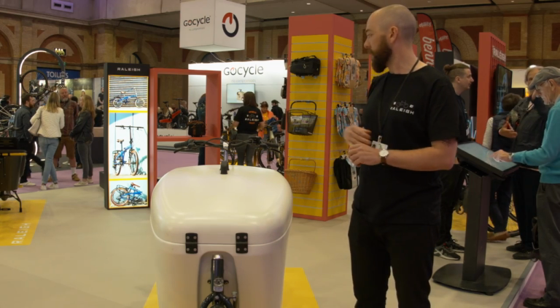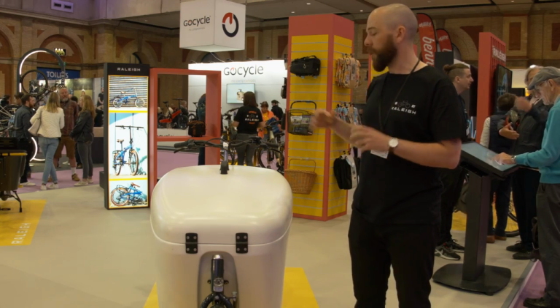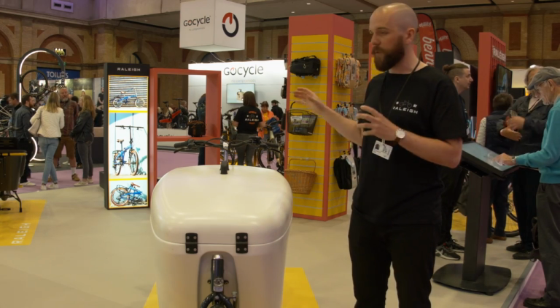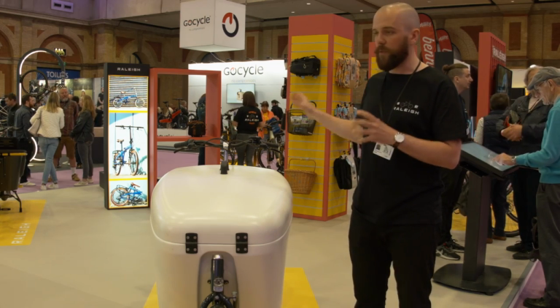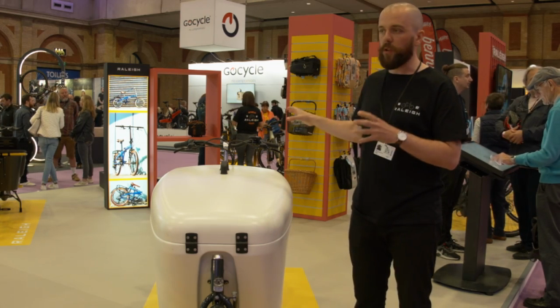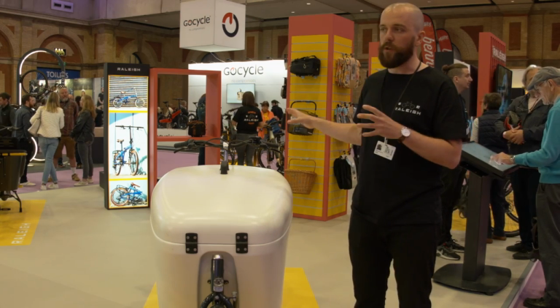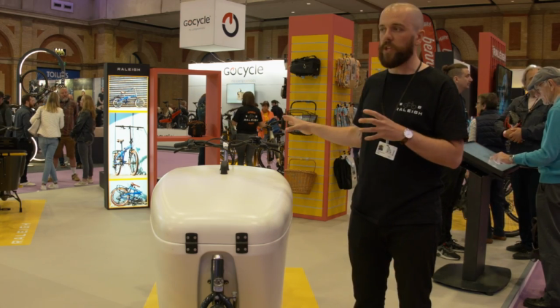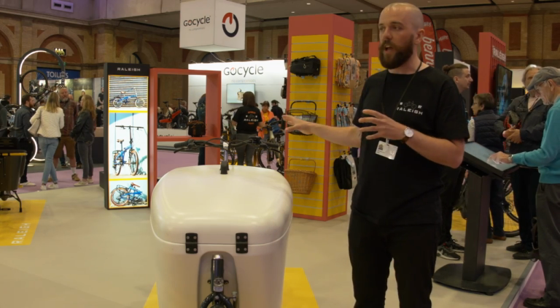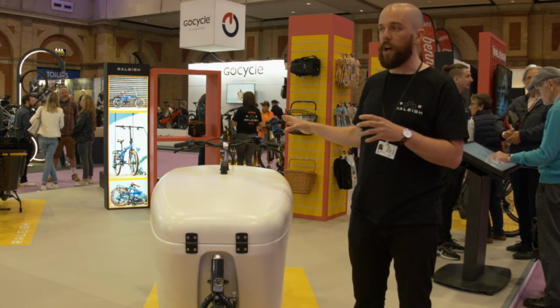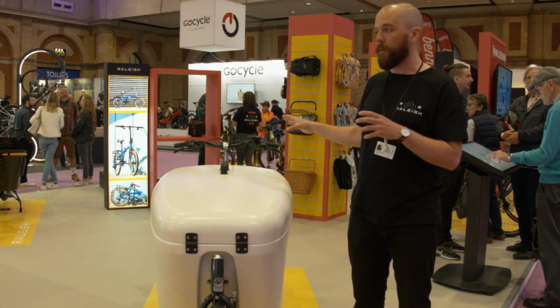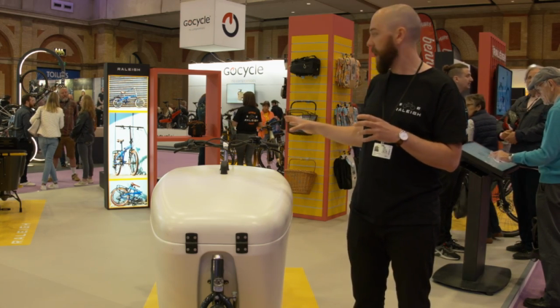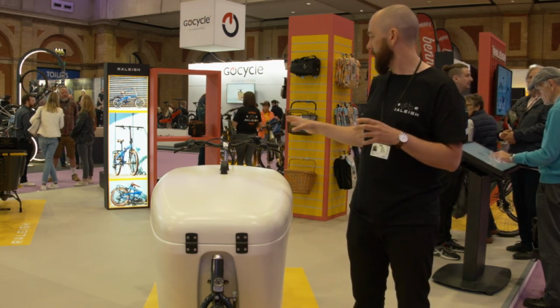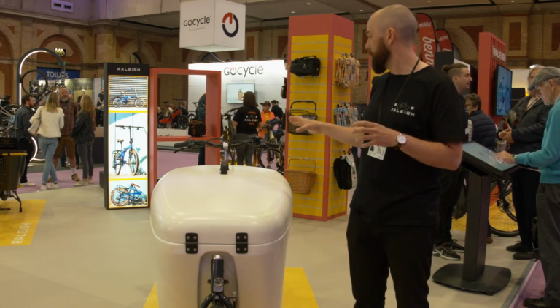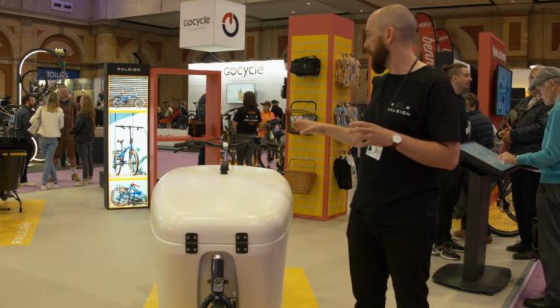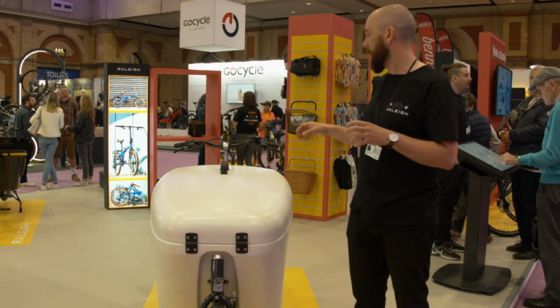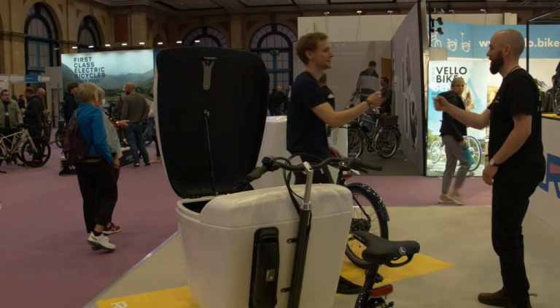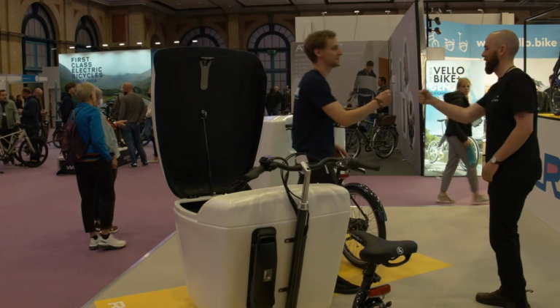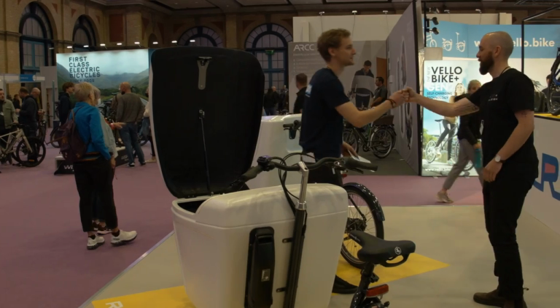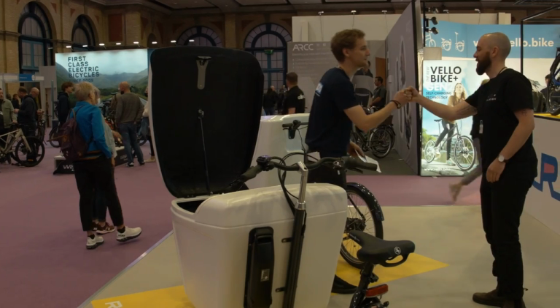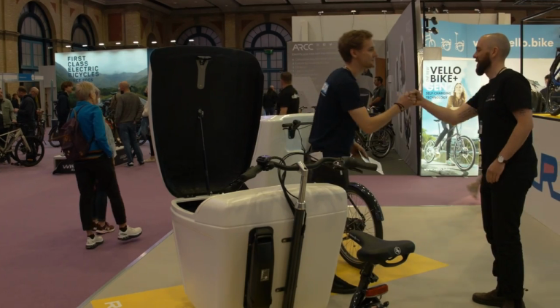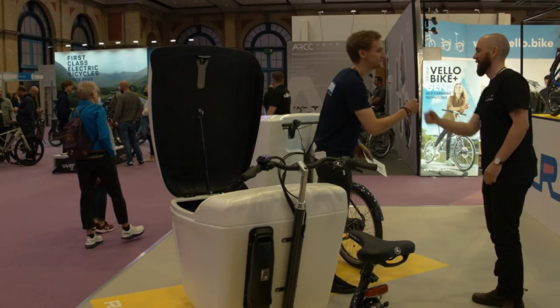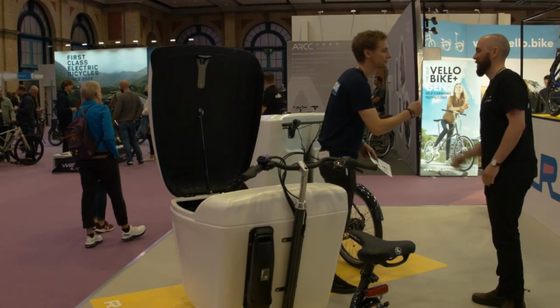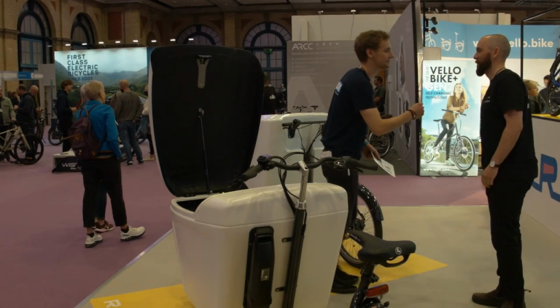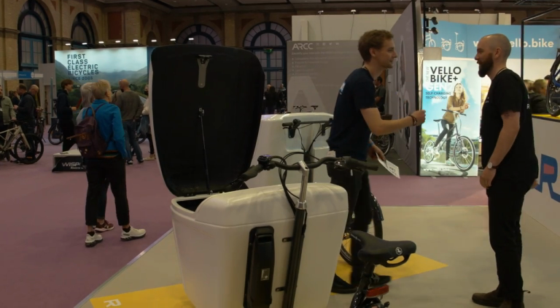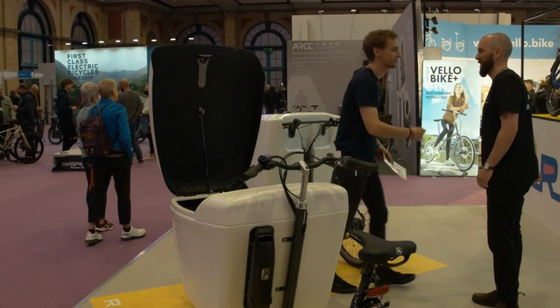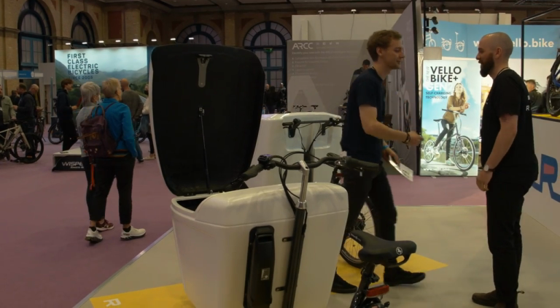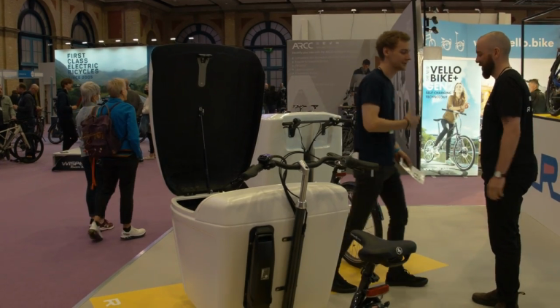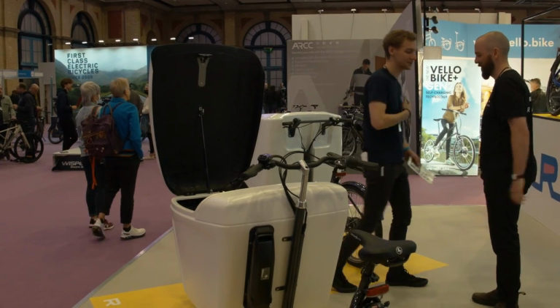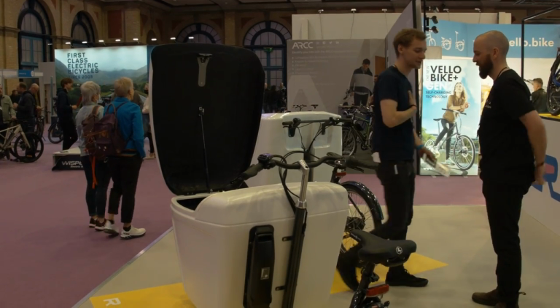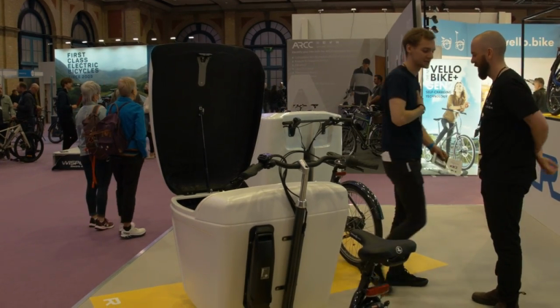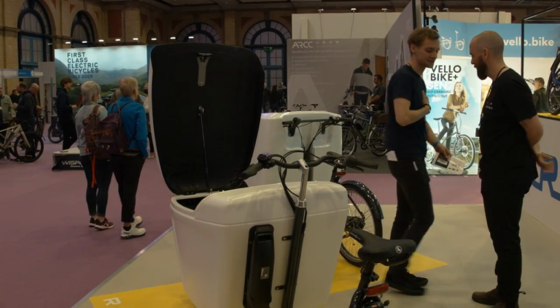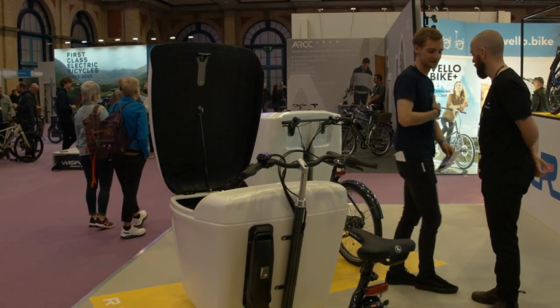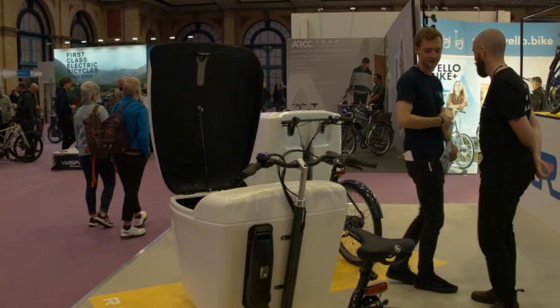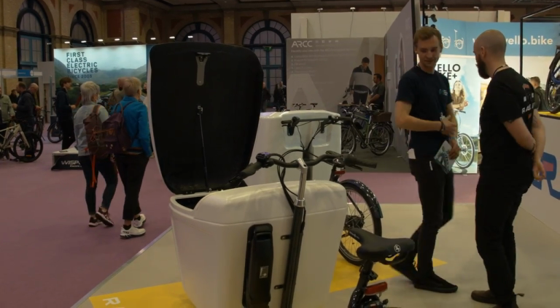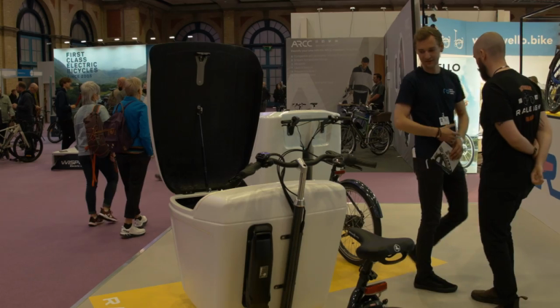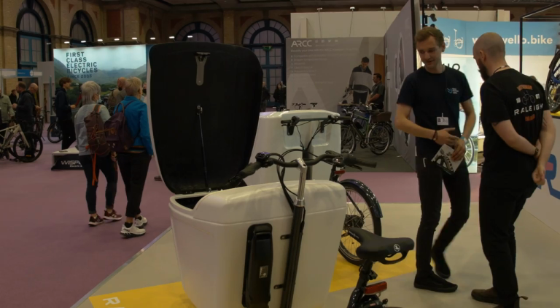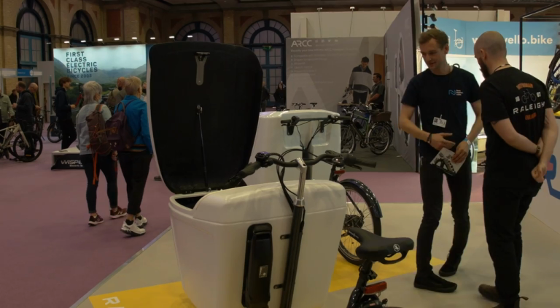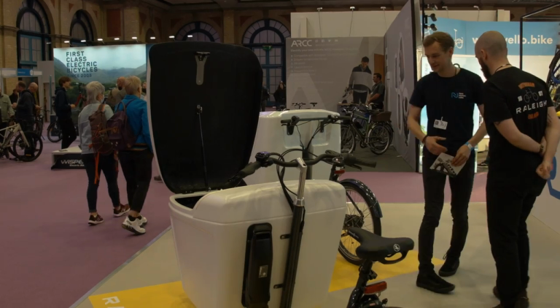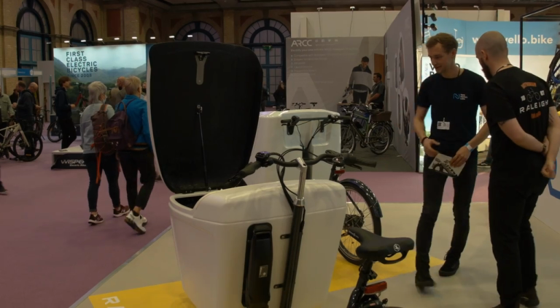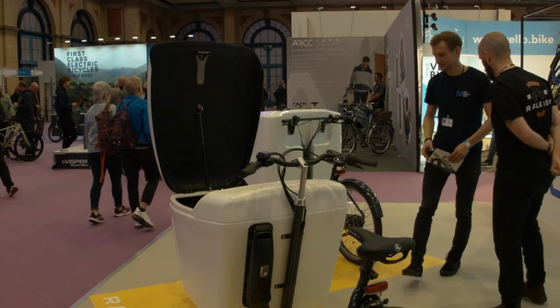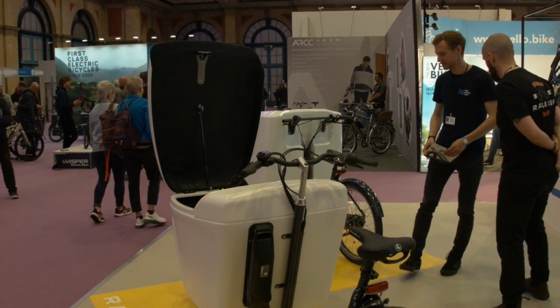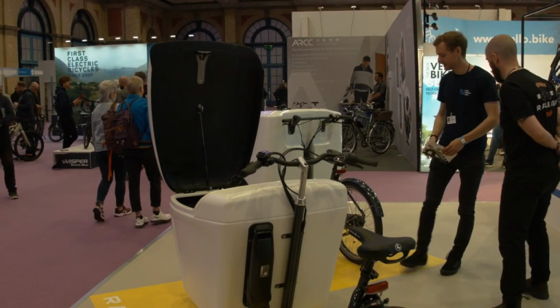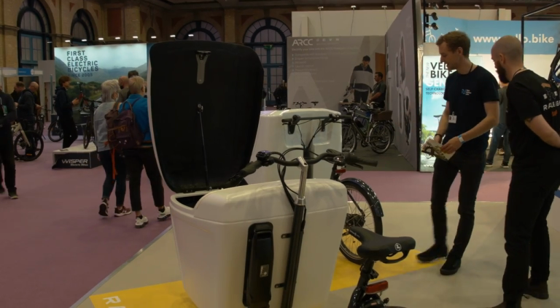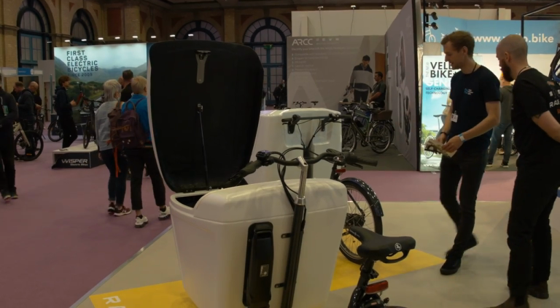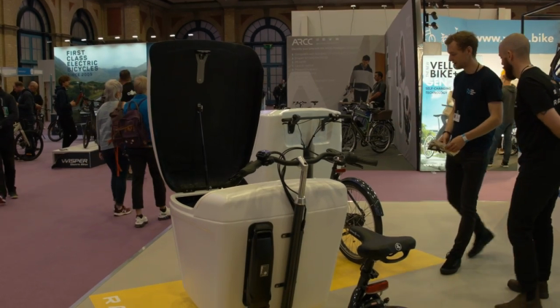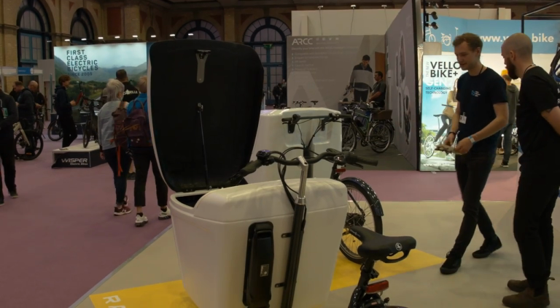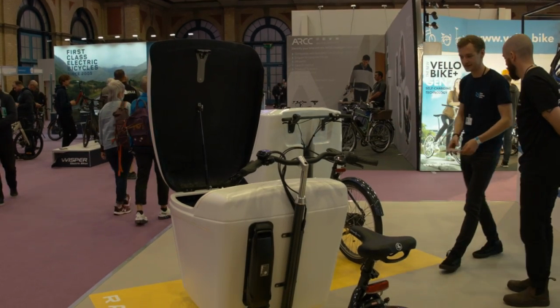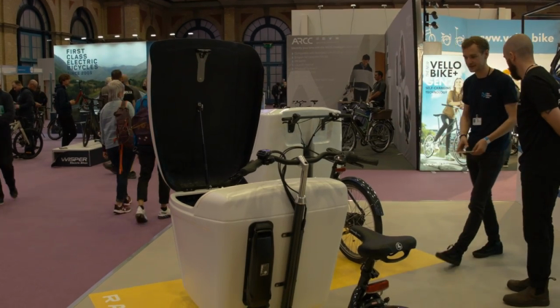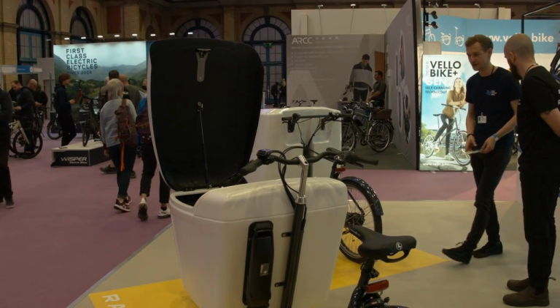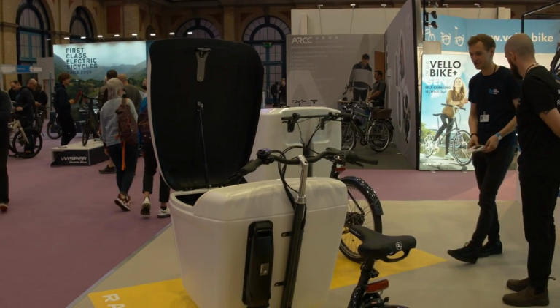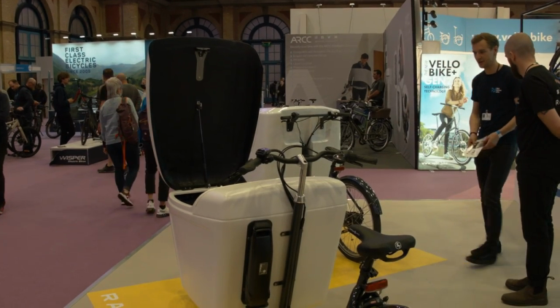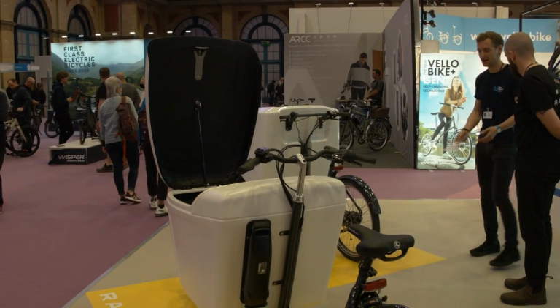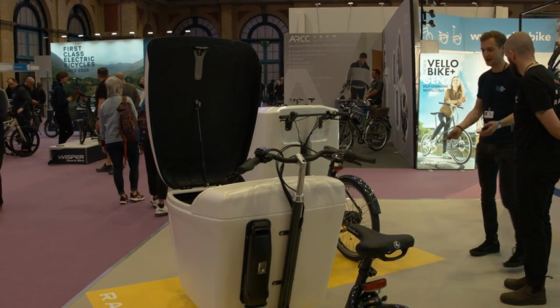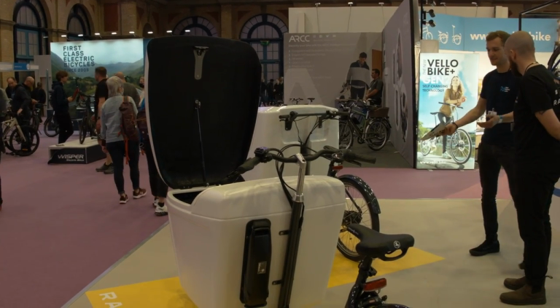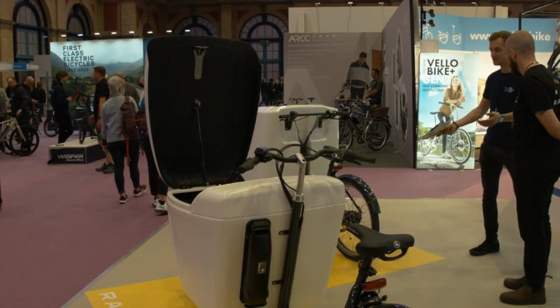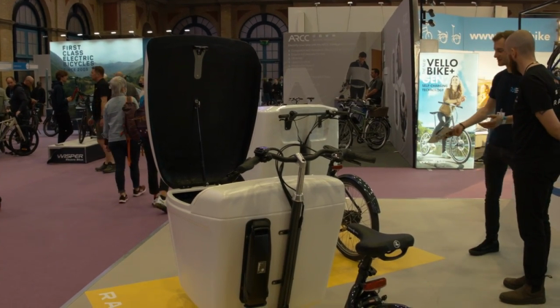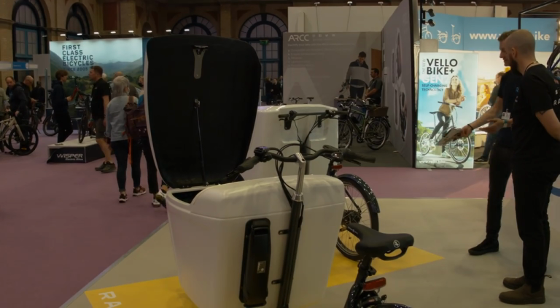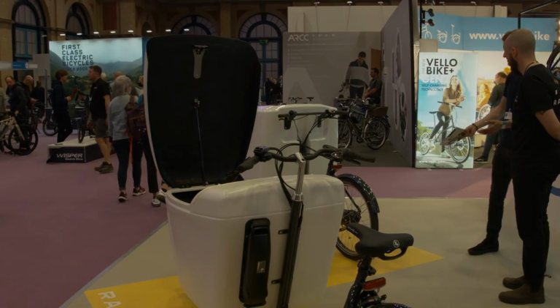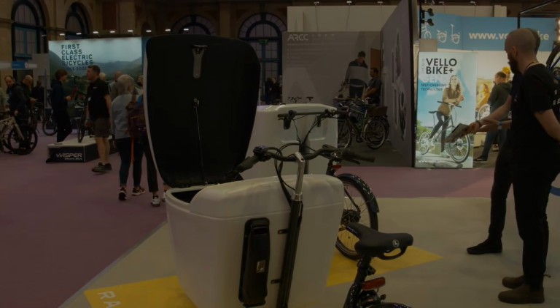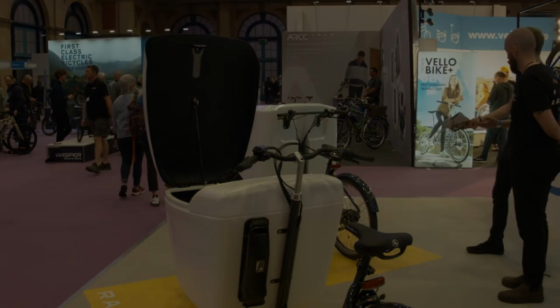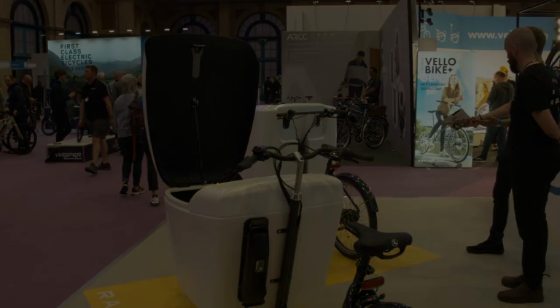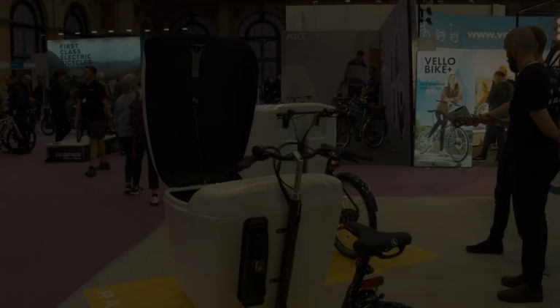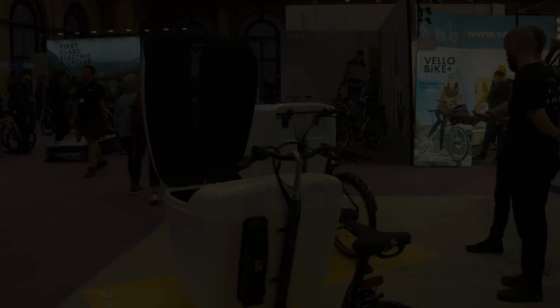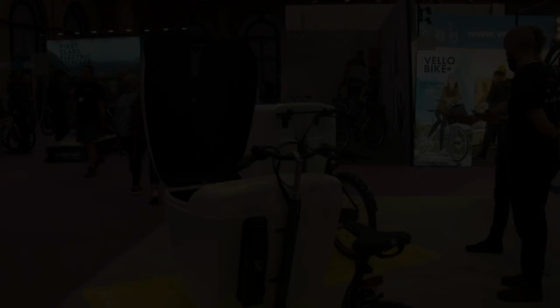It comes with a Dutch-style riding position so it goes very upright in traffic, and it's not as quick as other bikes on the market.